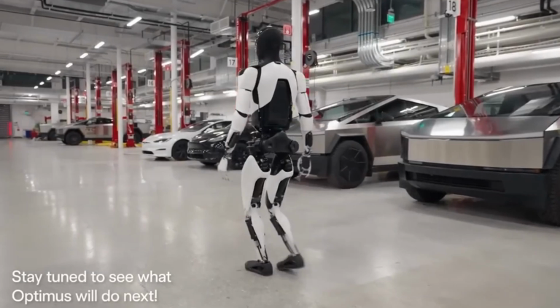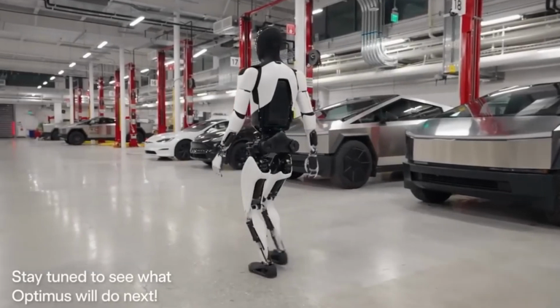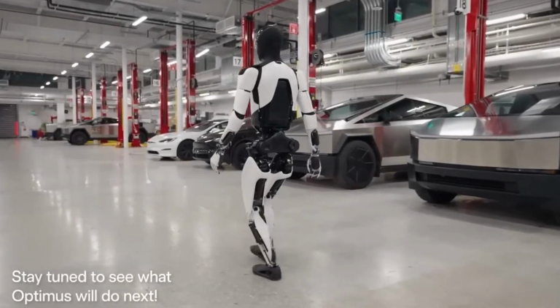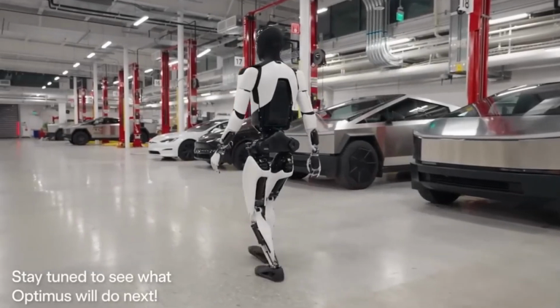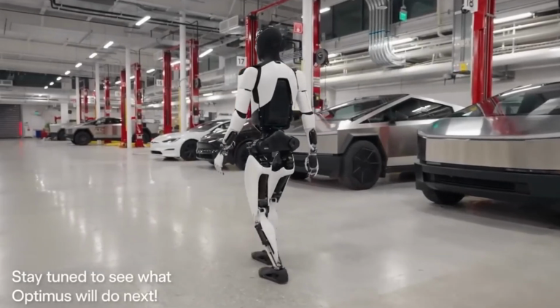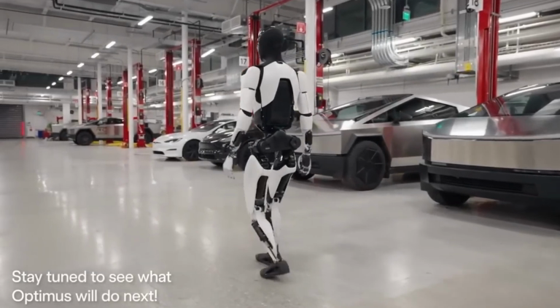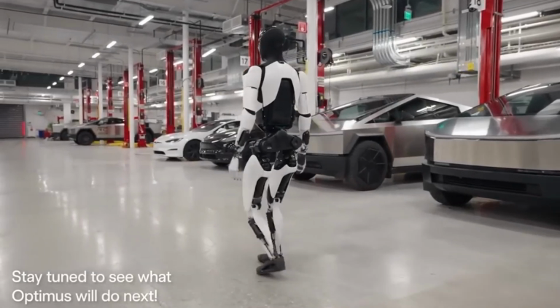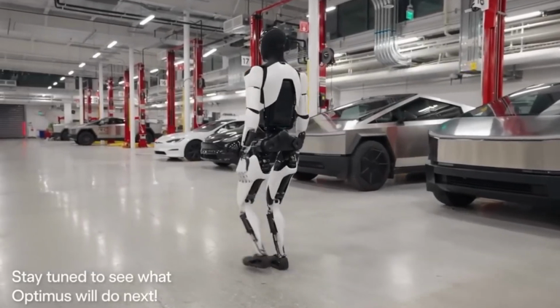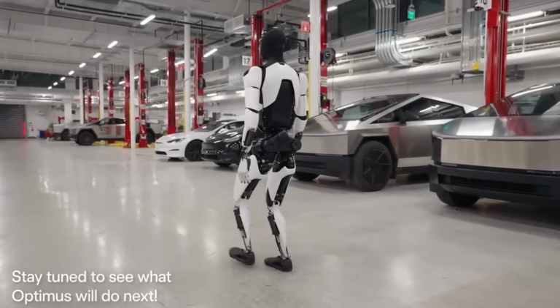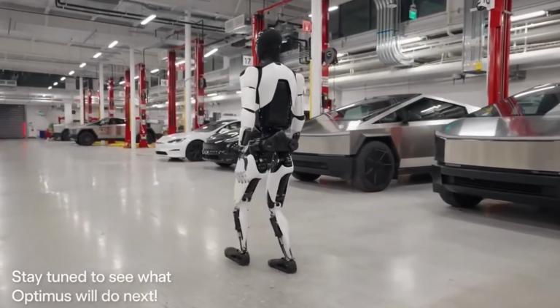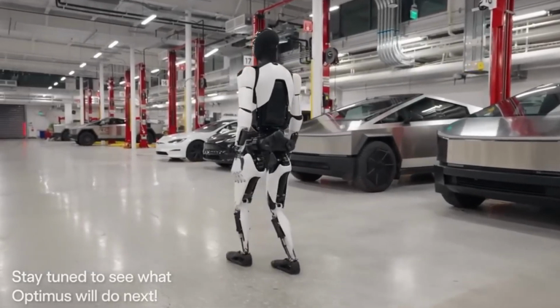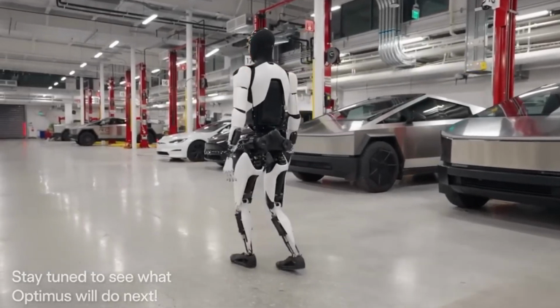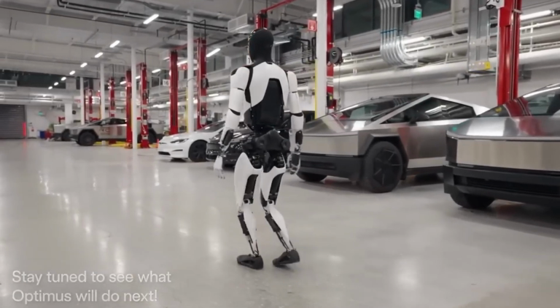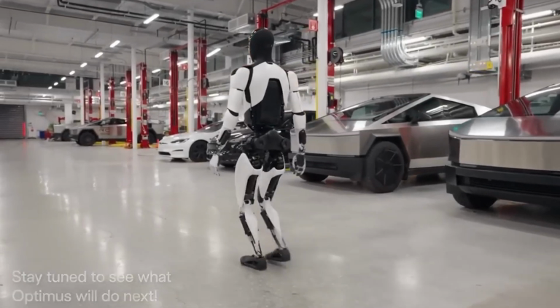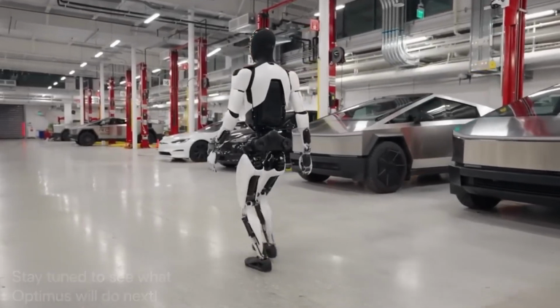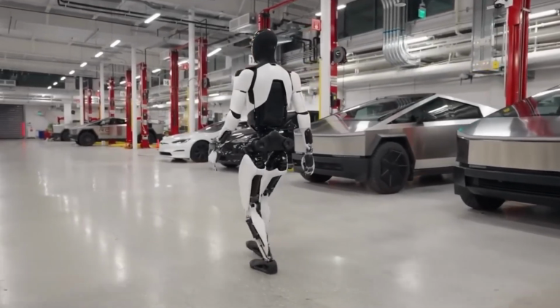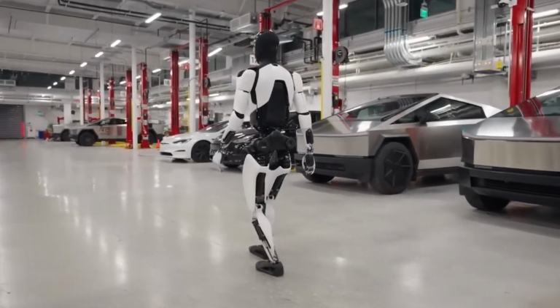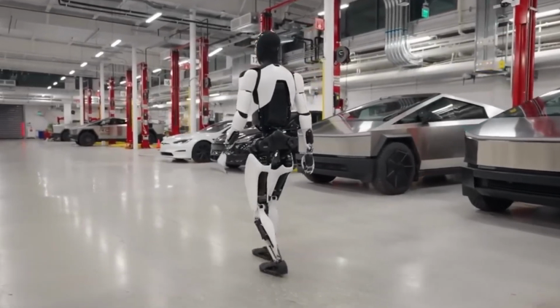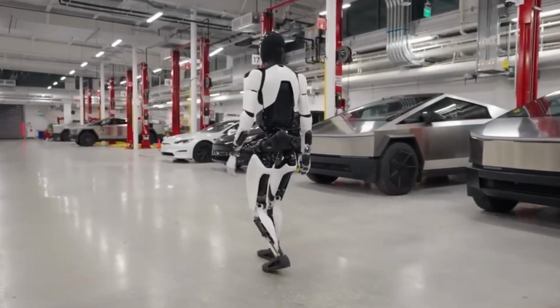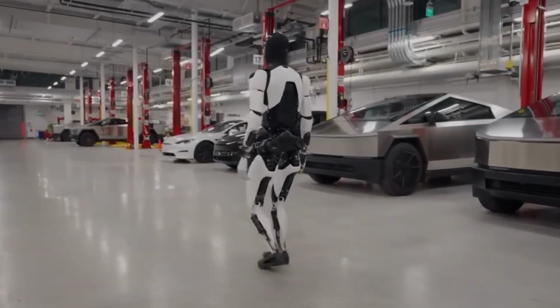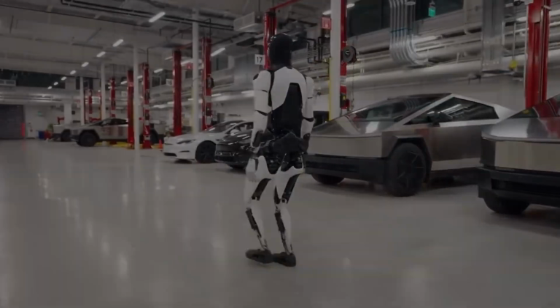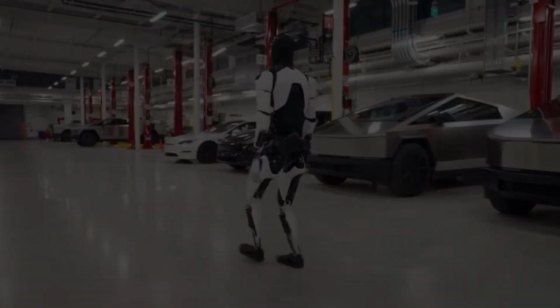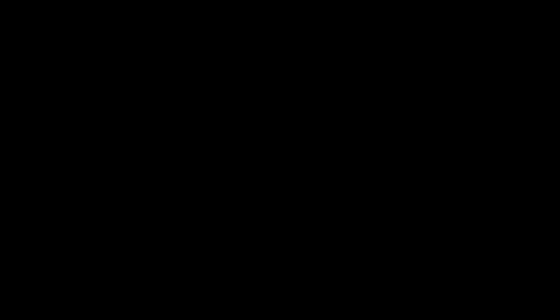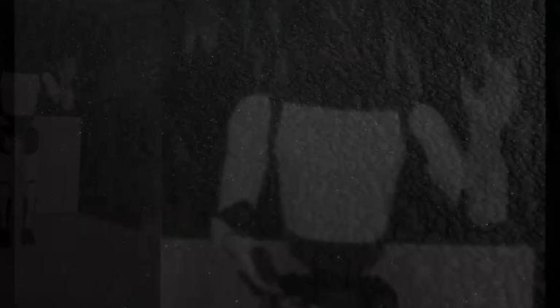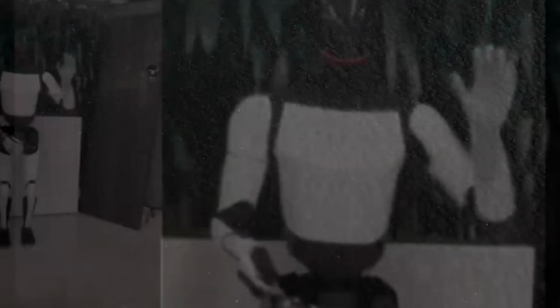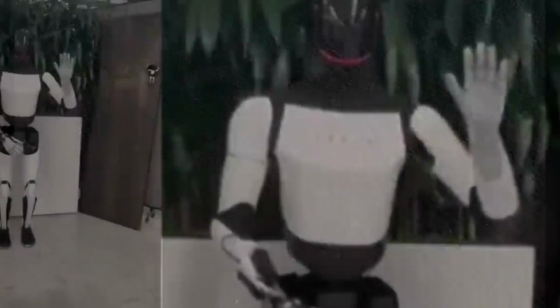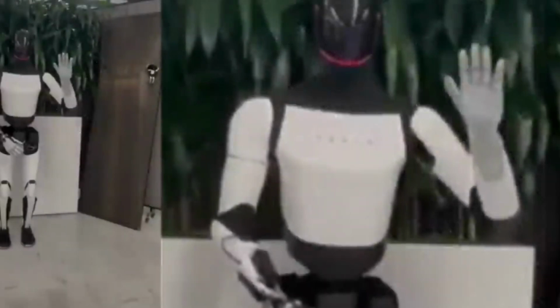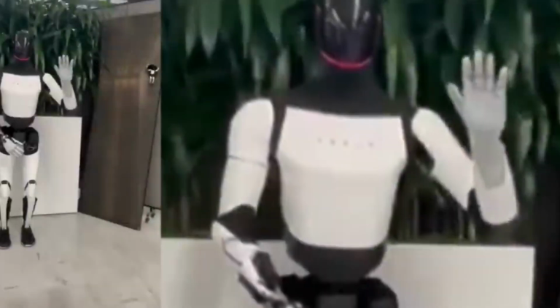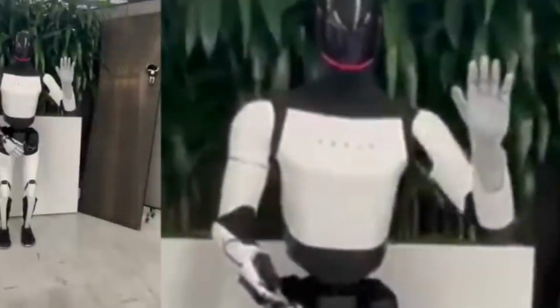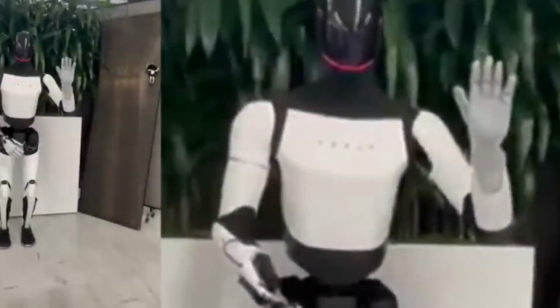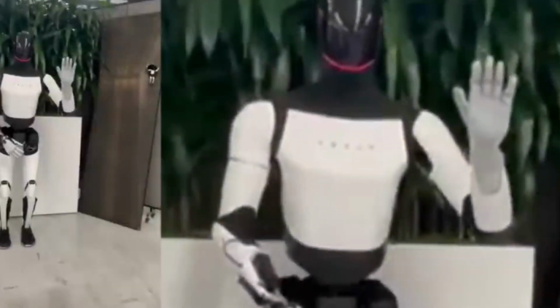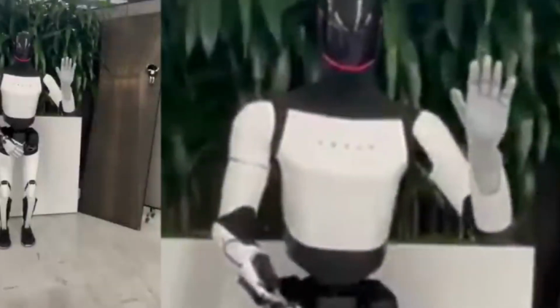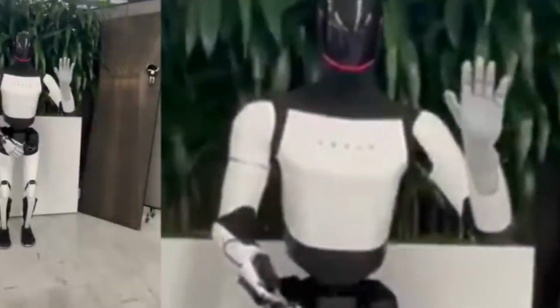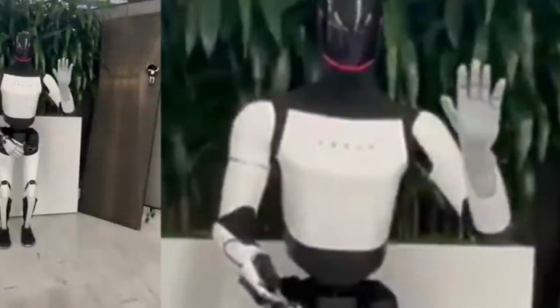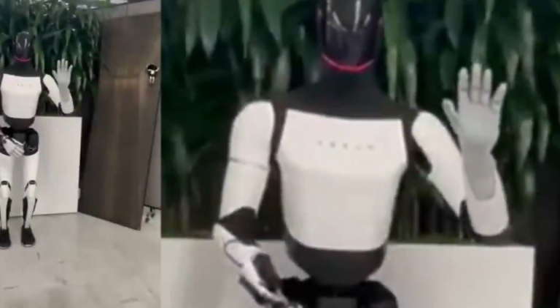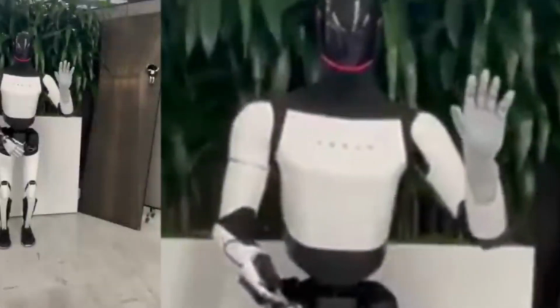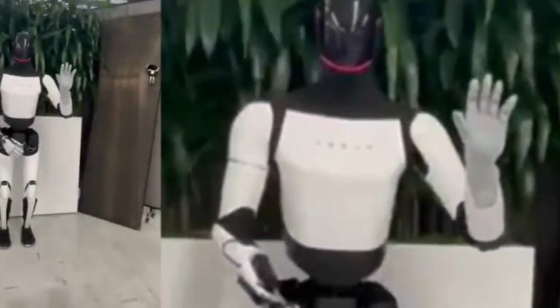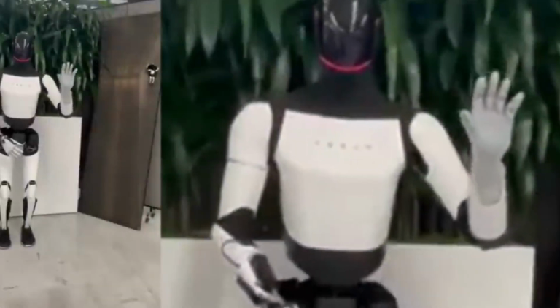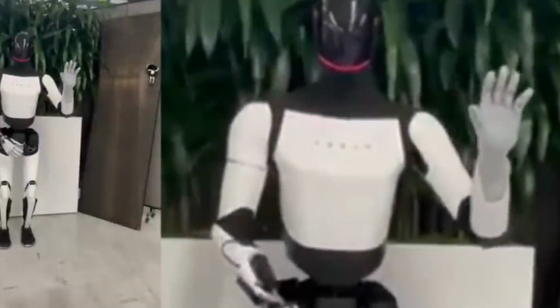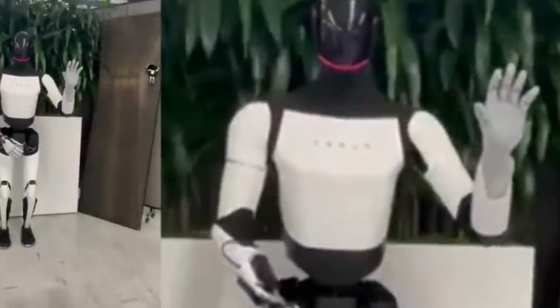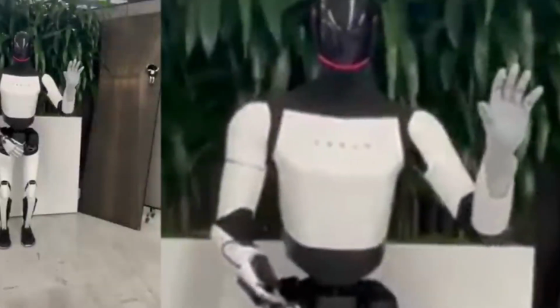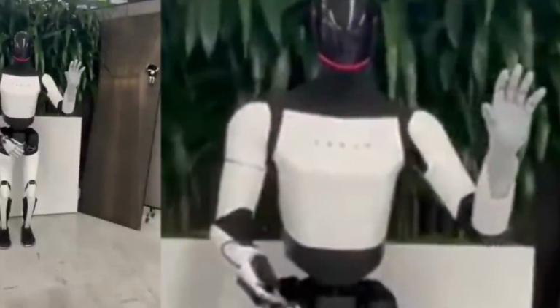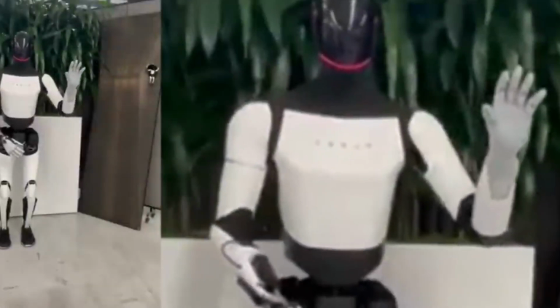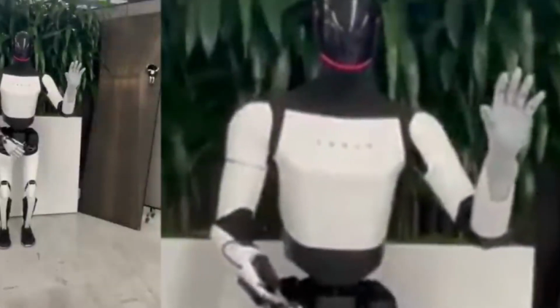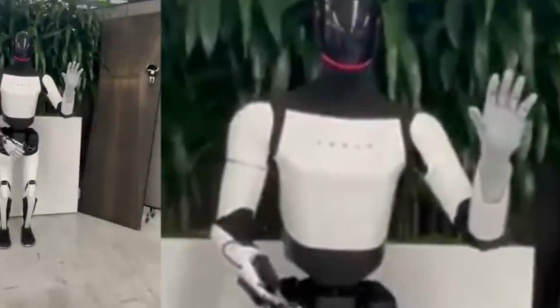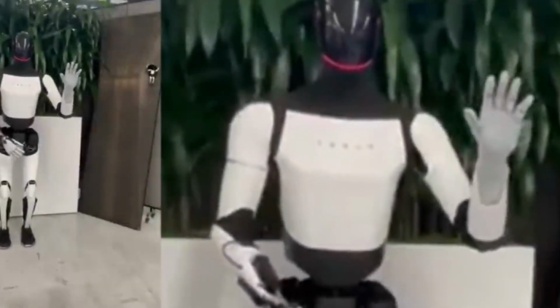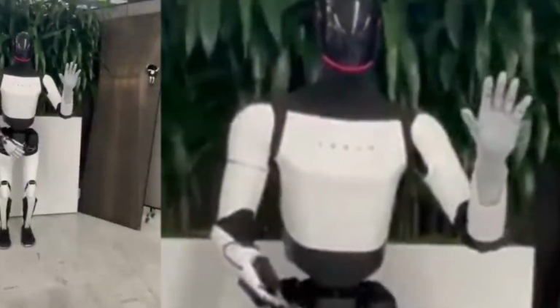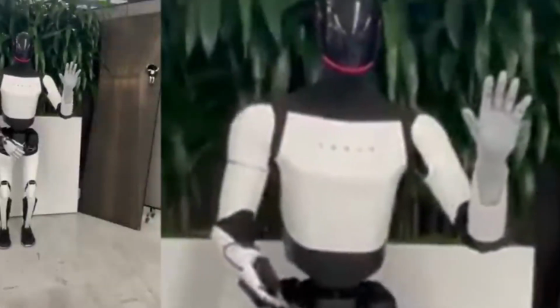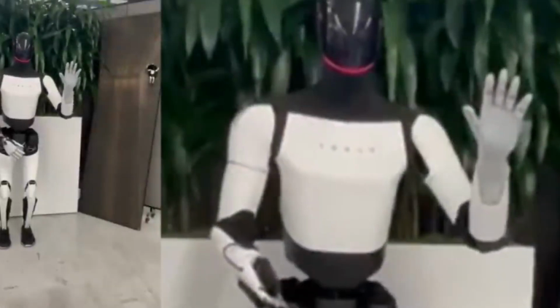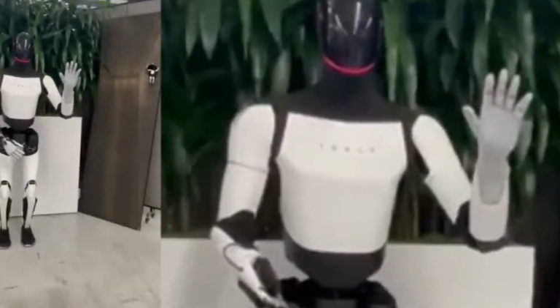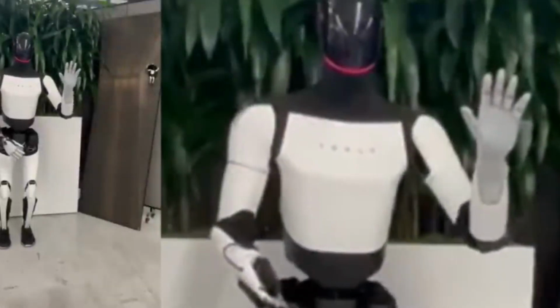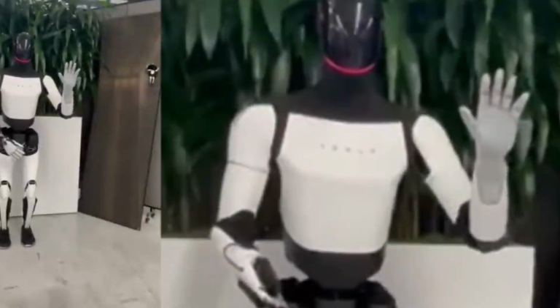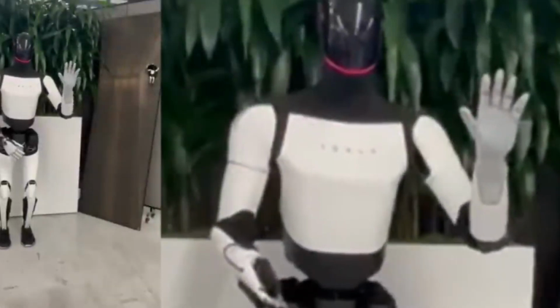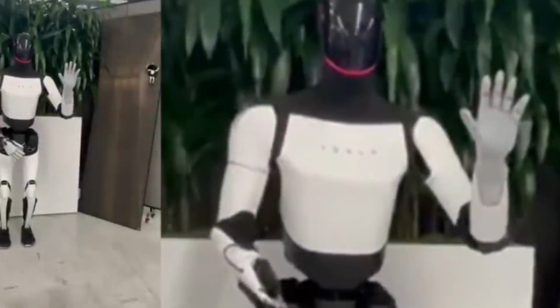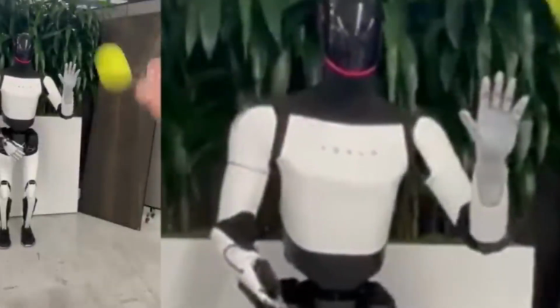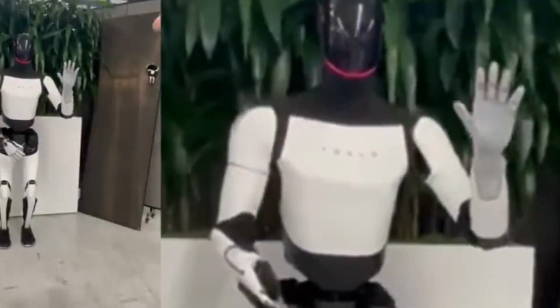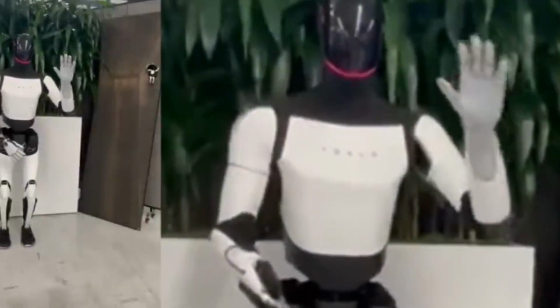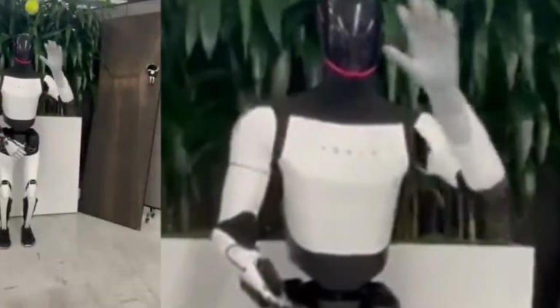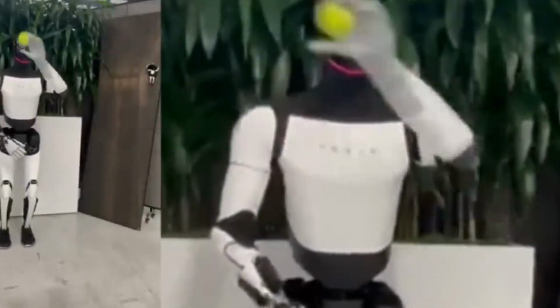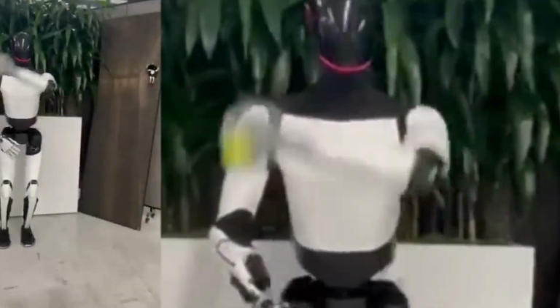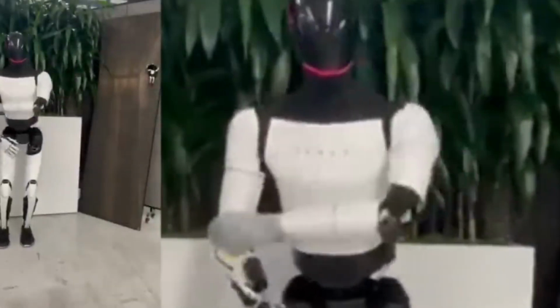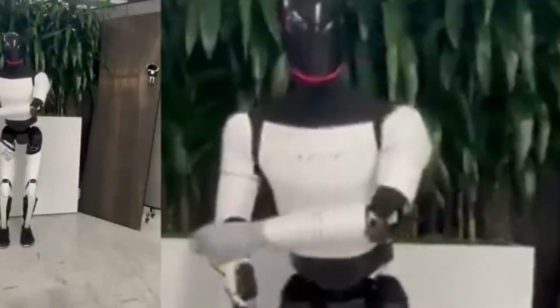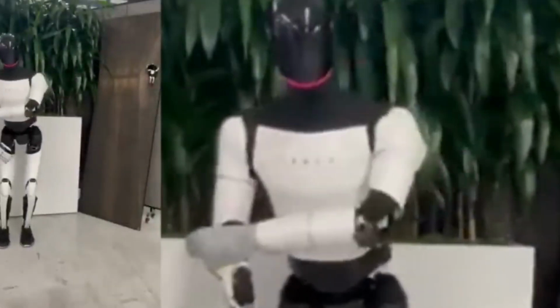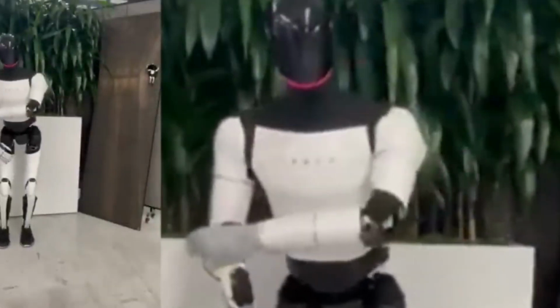Optimus is not just a showcase of innovation — it's built for real-world utility, blending advanced engineering with practical applications.